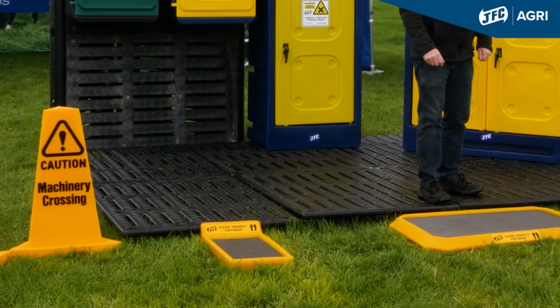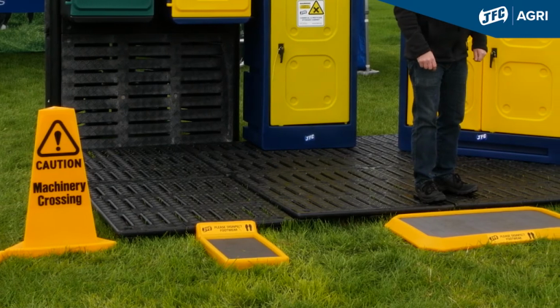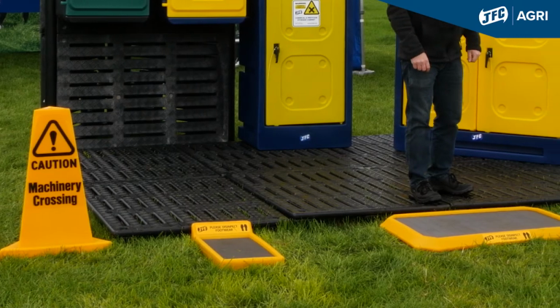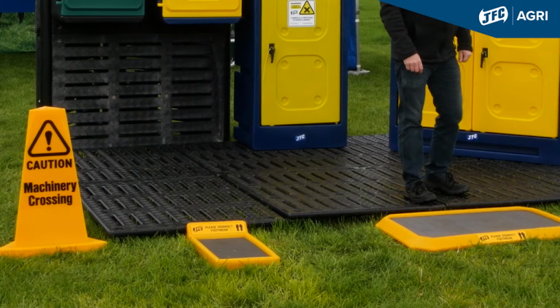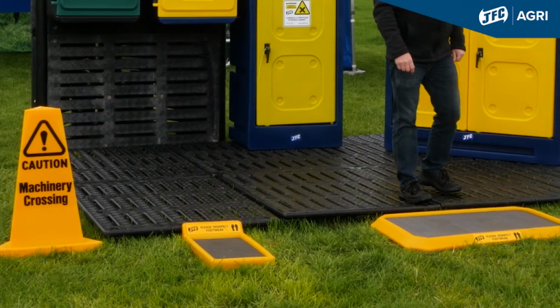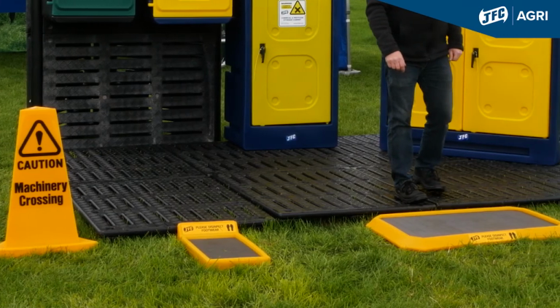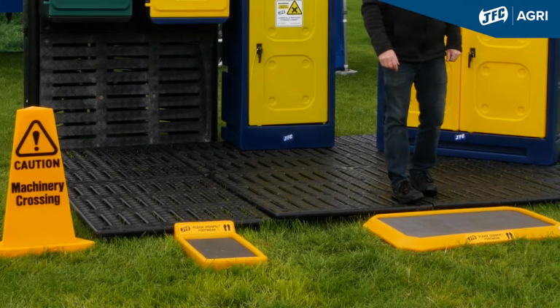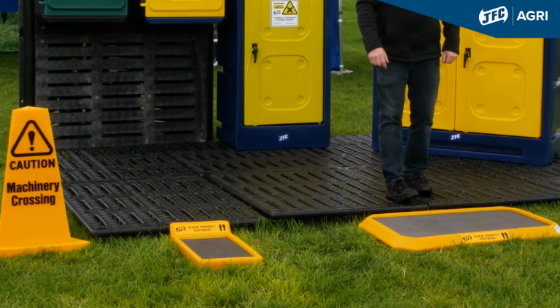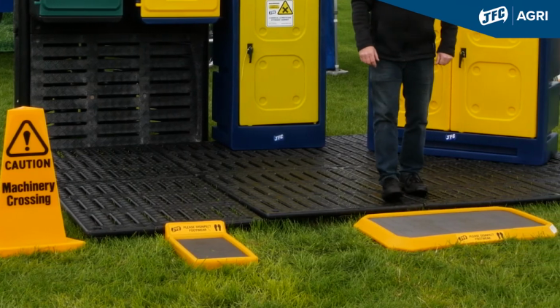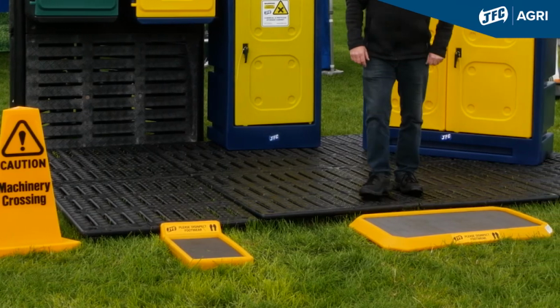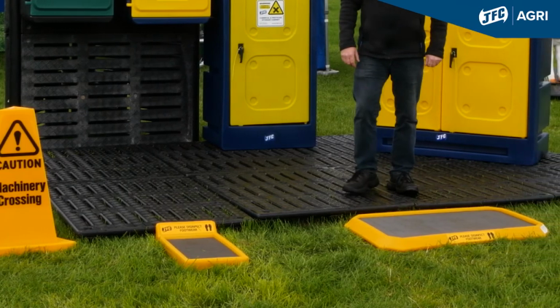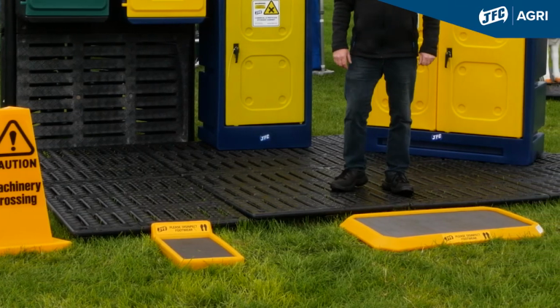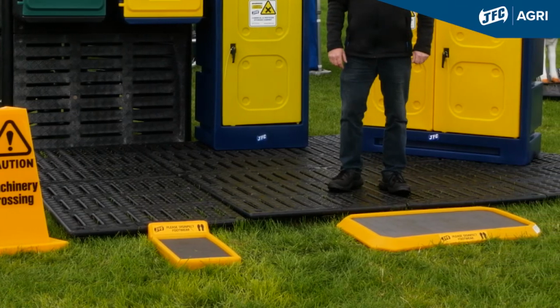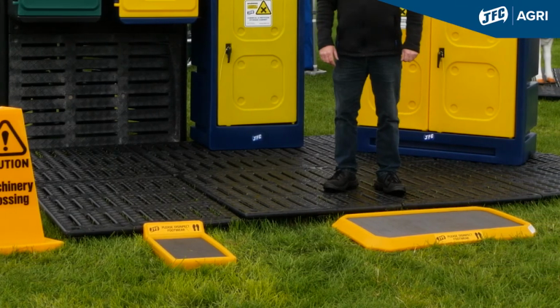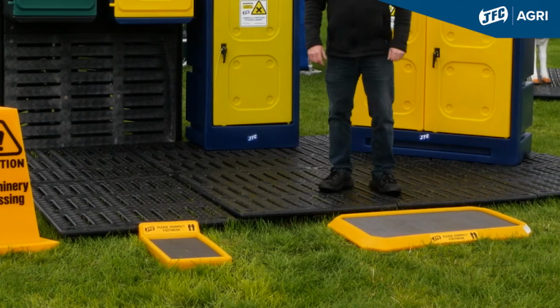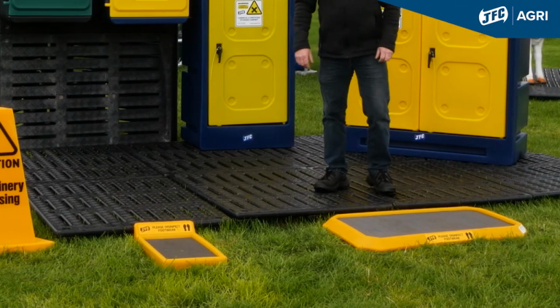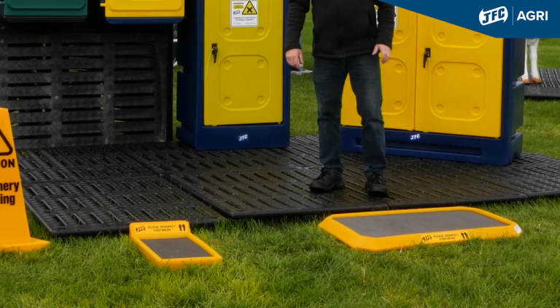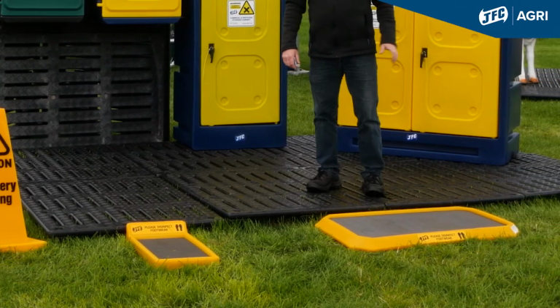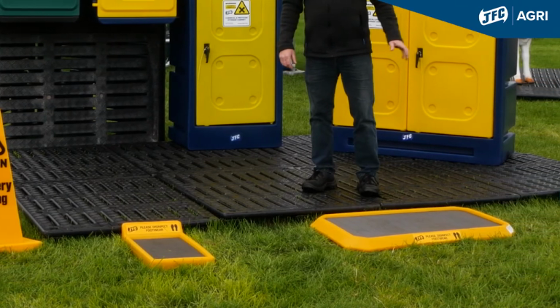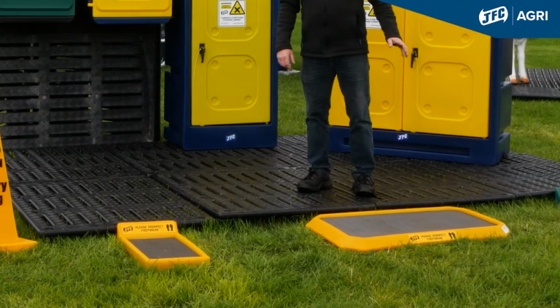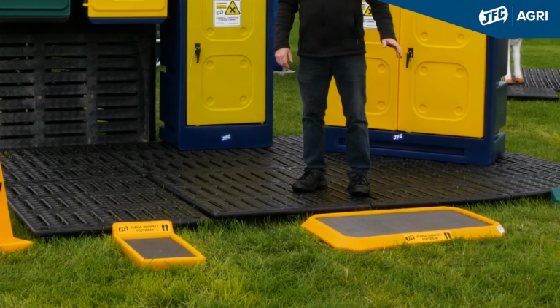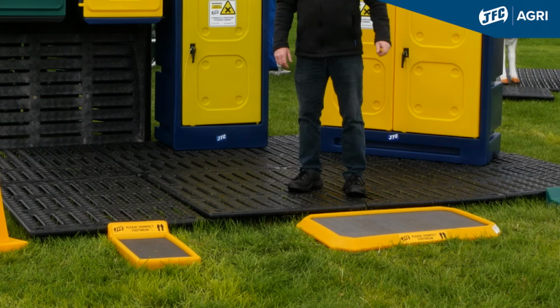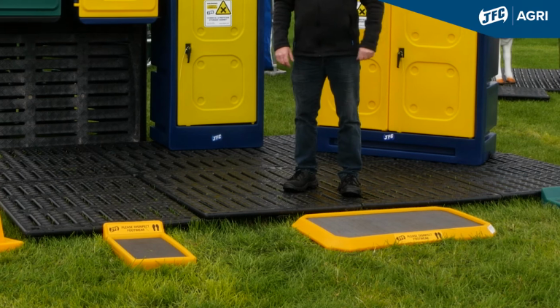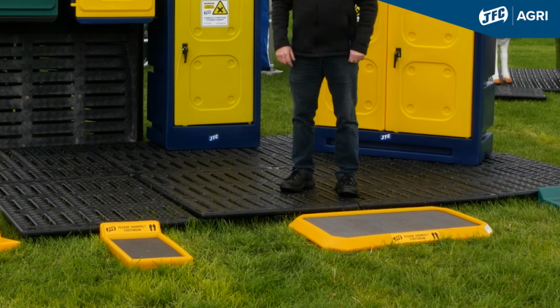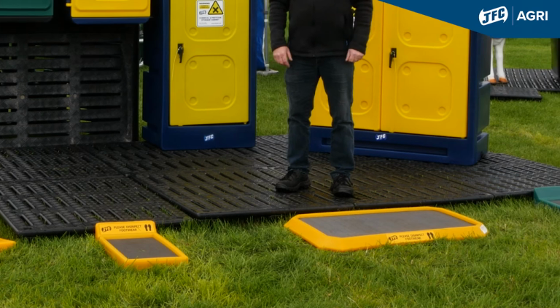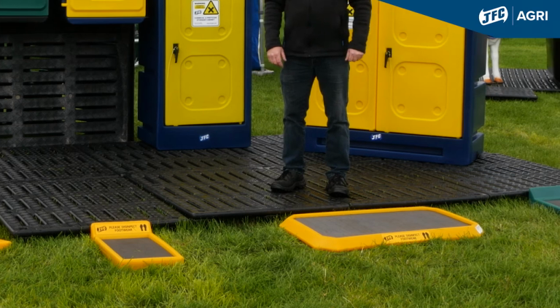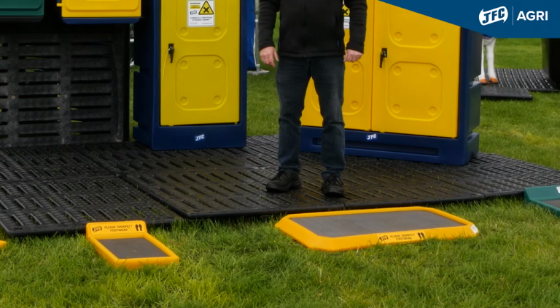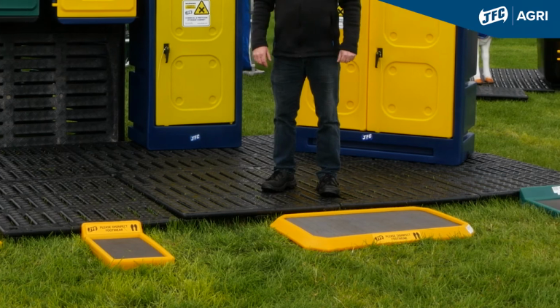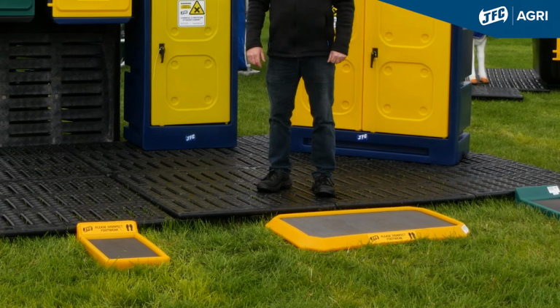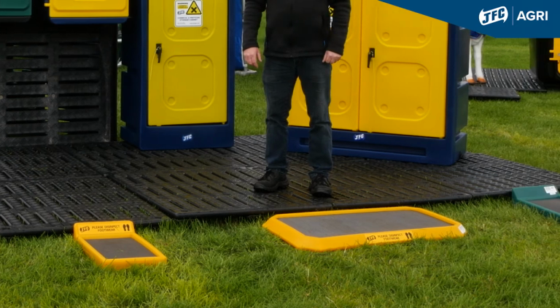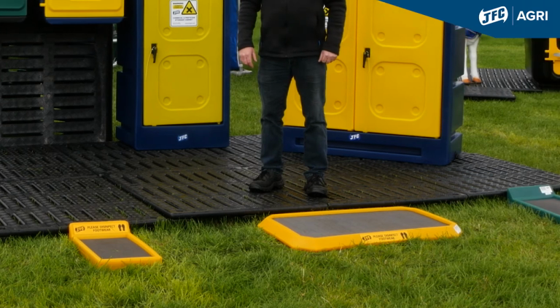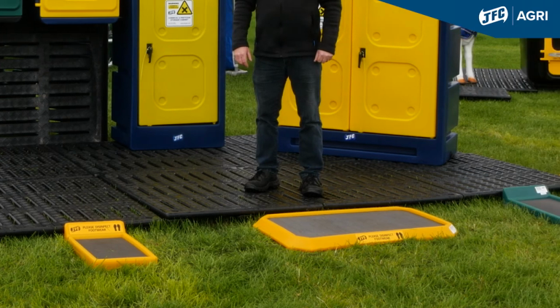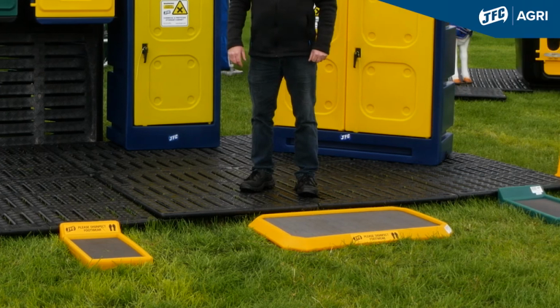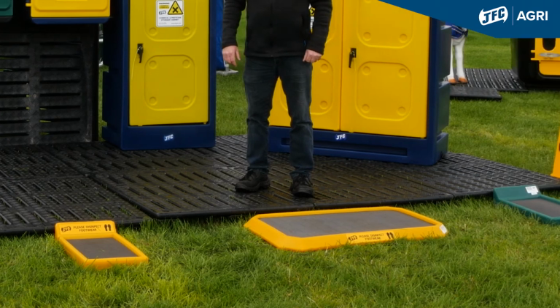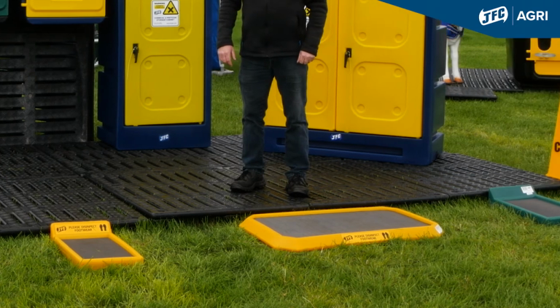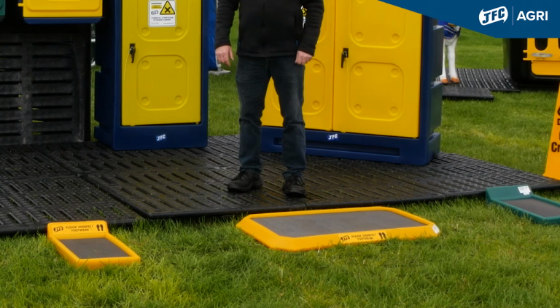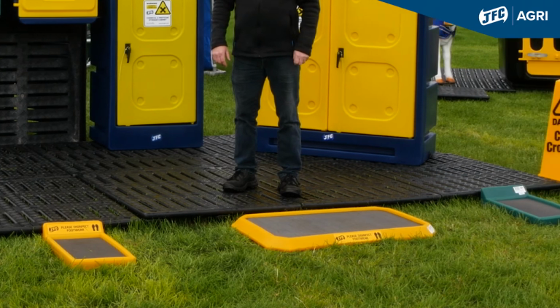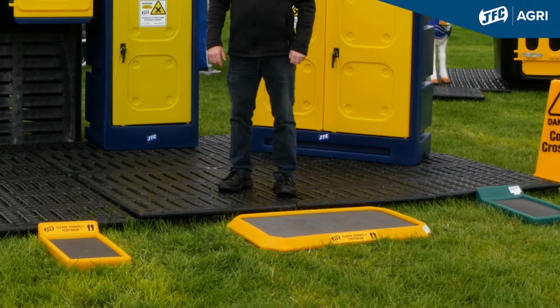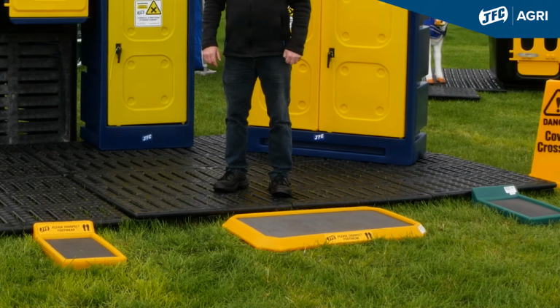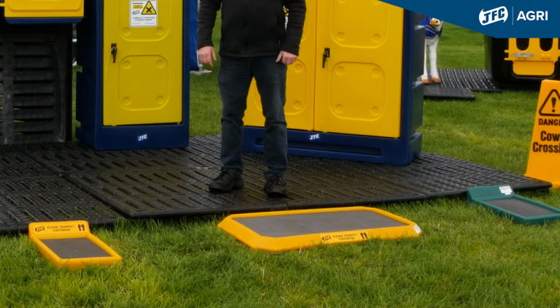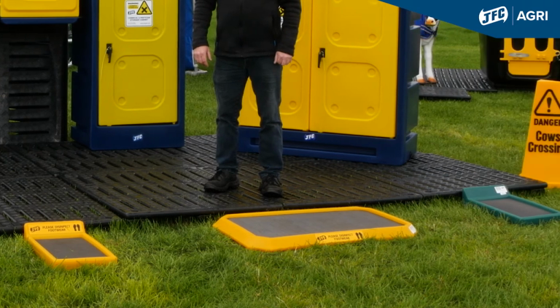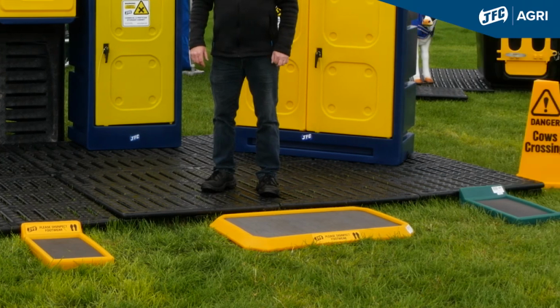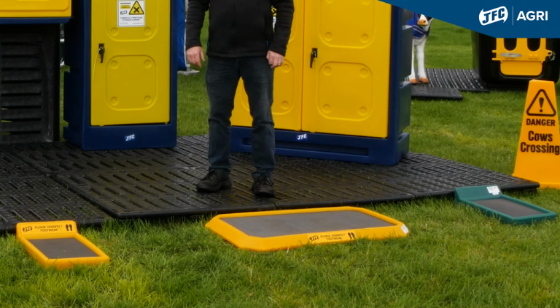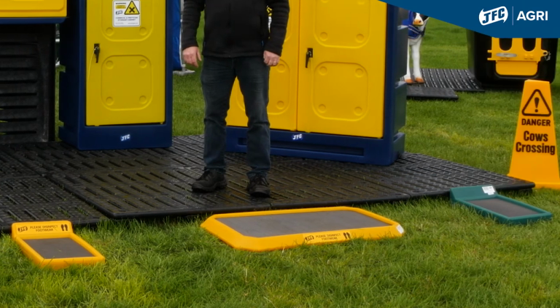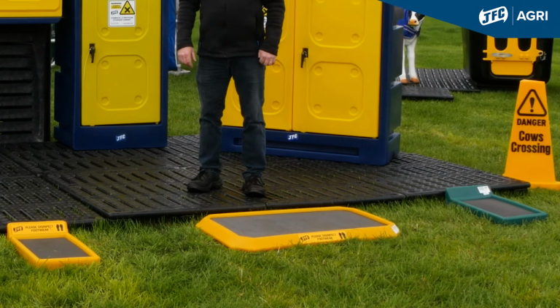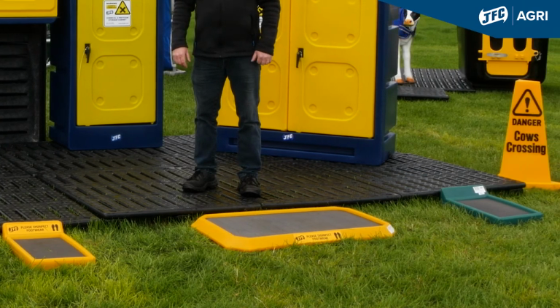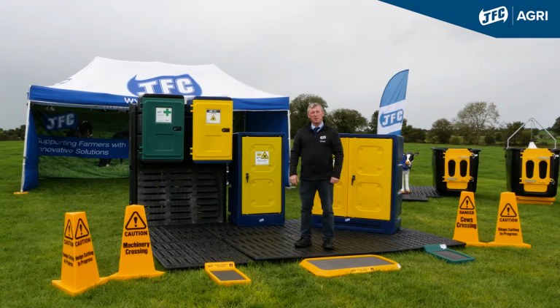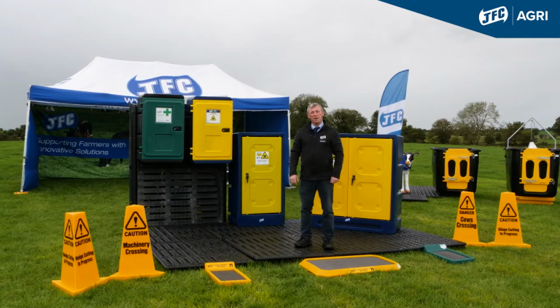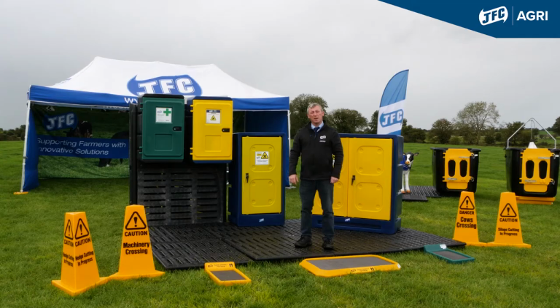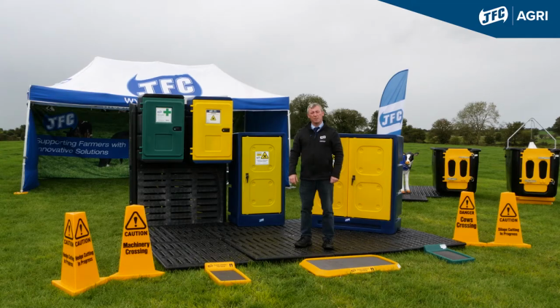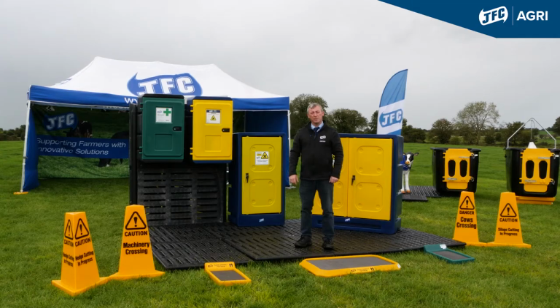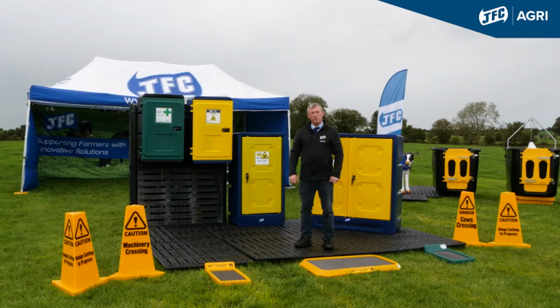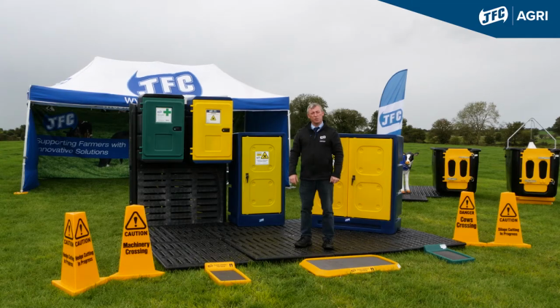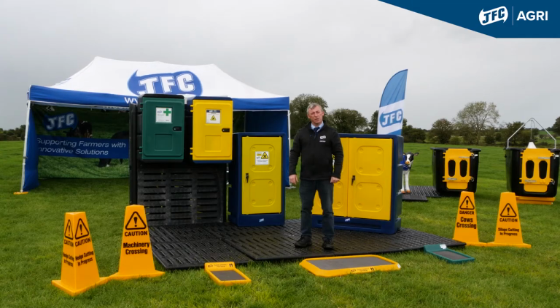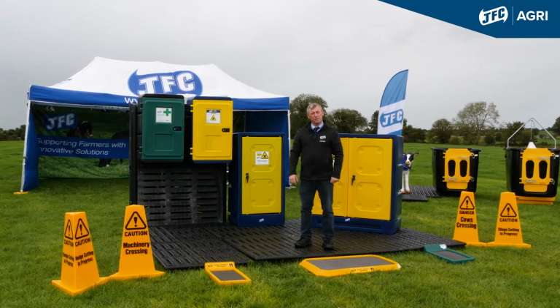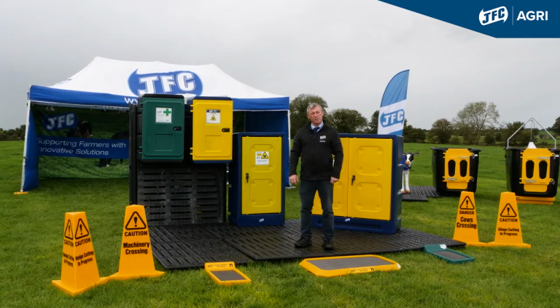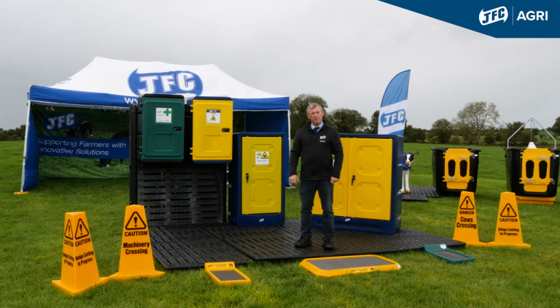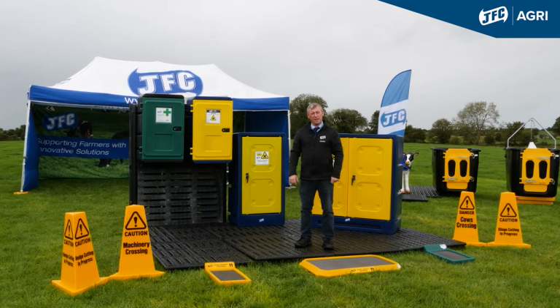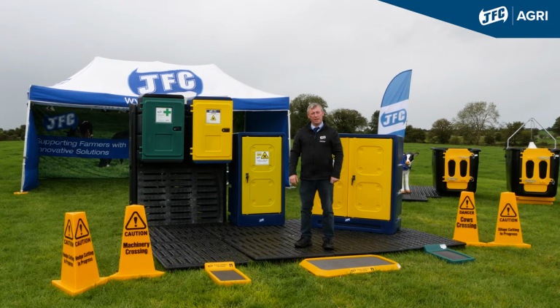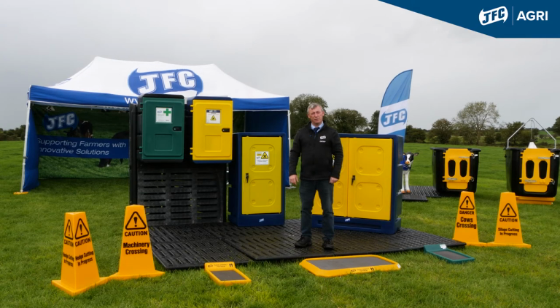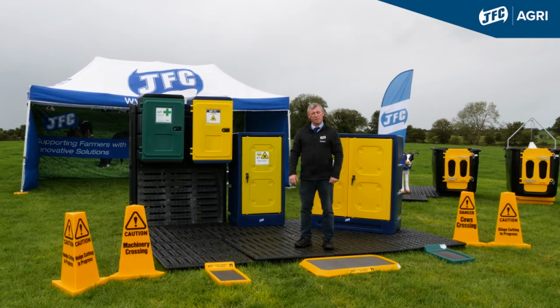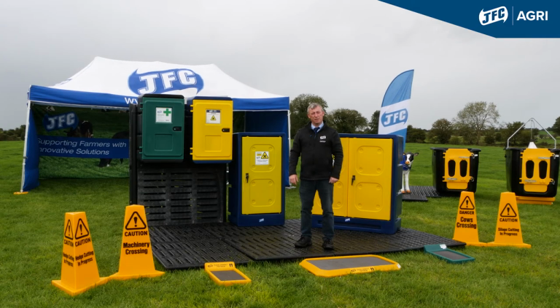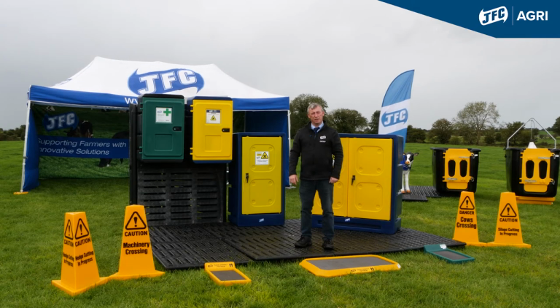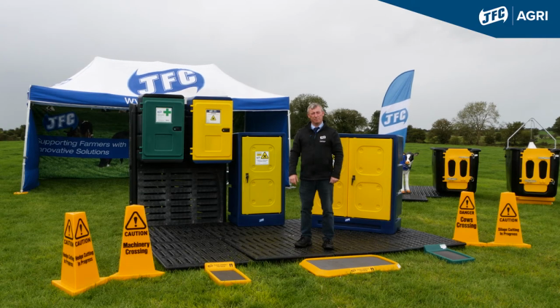For more information on our range of disinfecting footbaths, please contact our sales team or visit gfcagri.com.